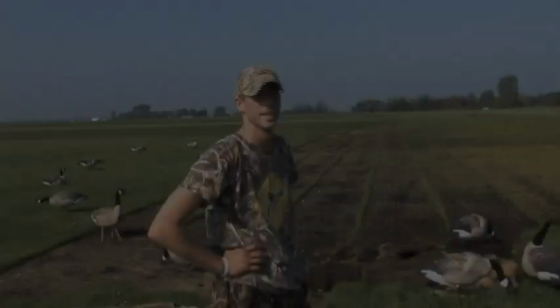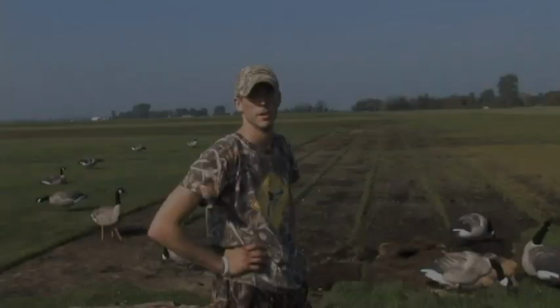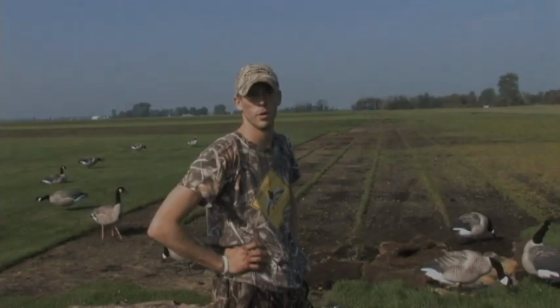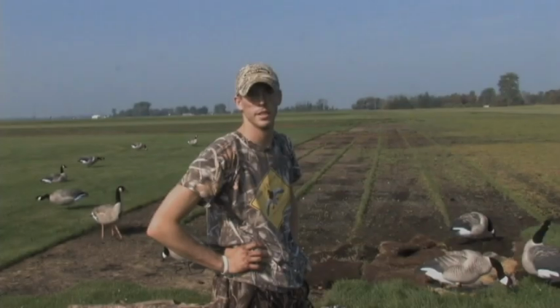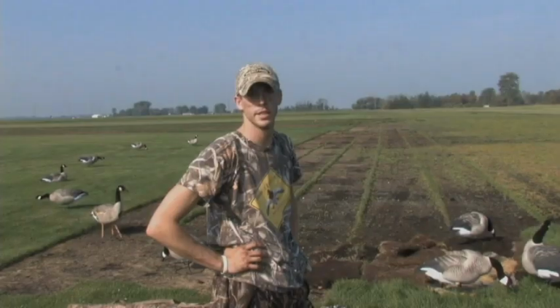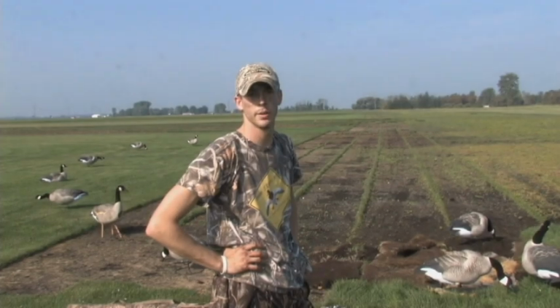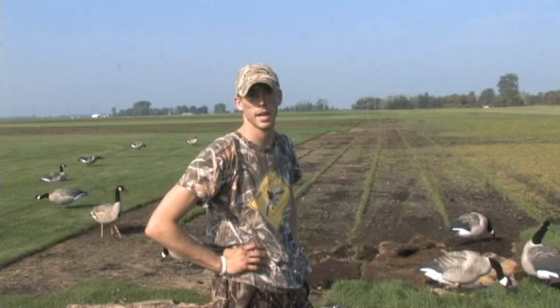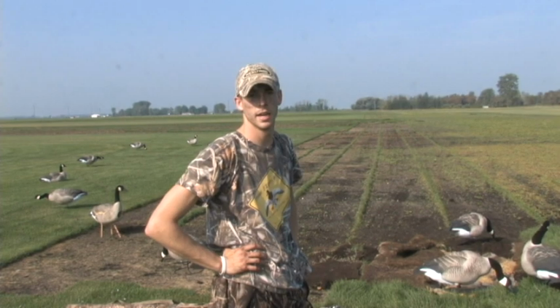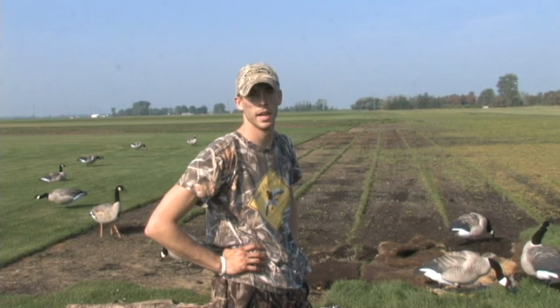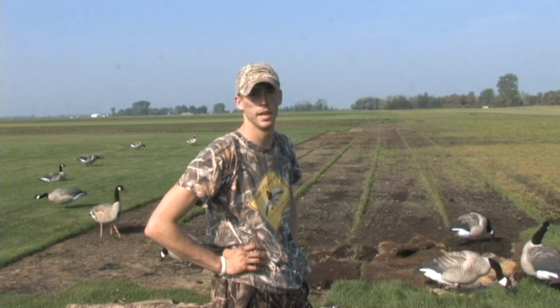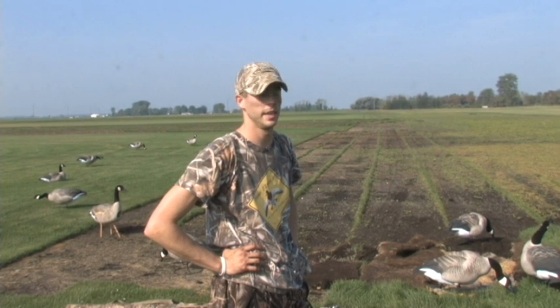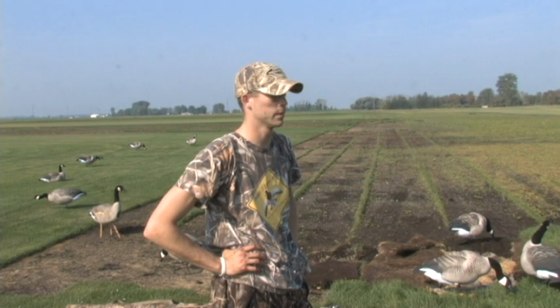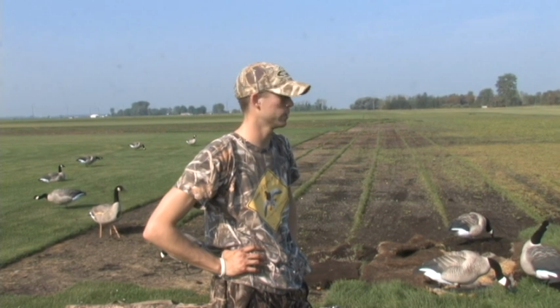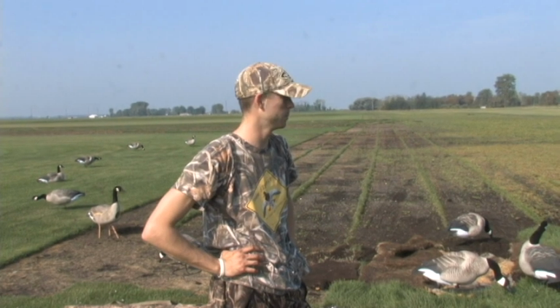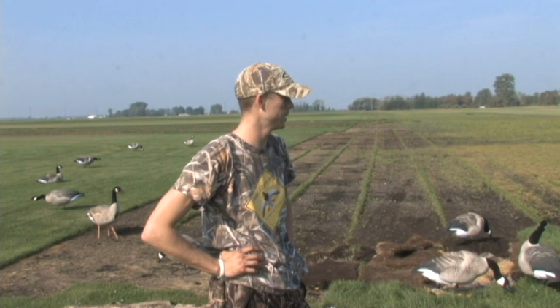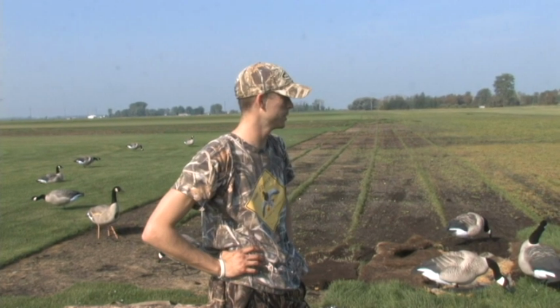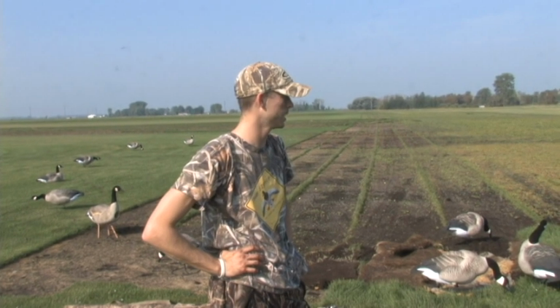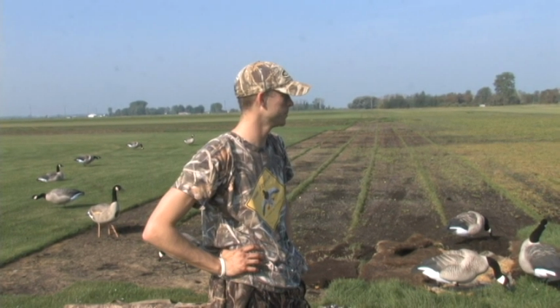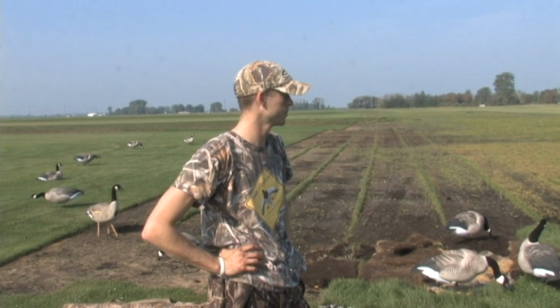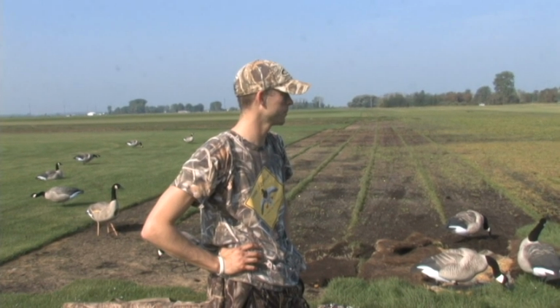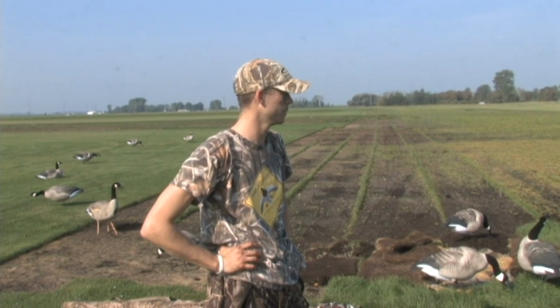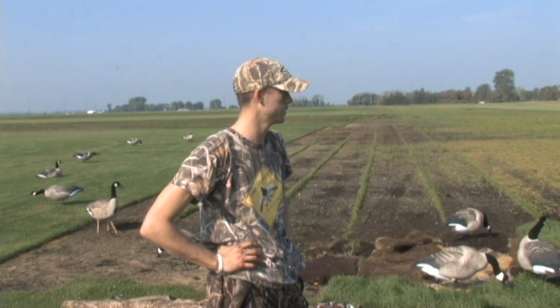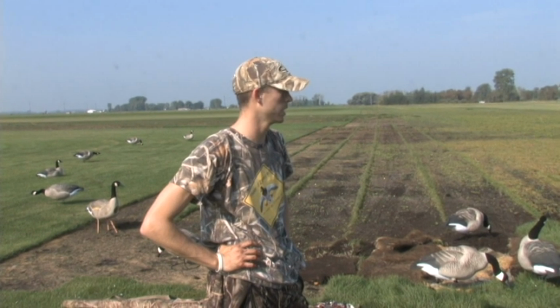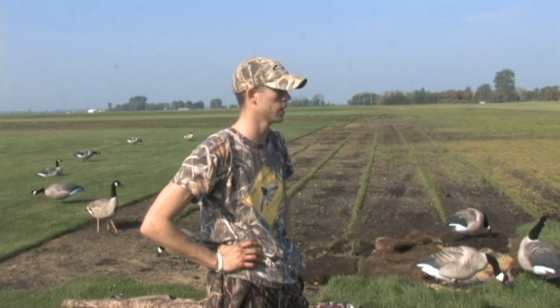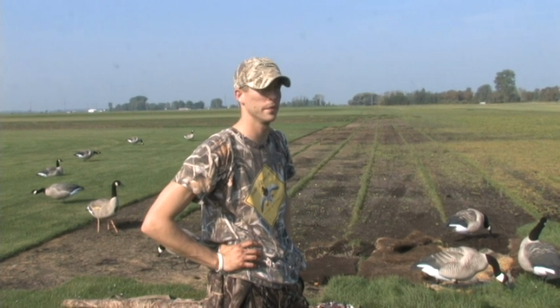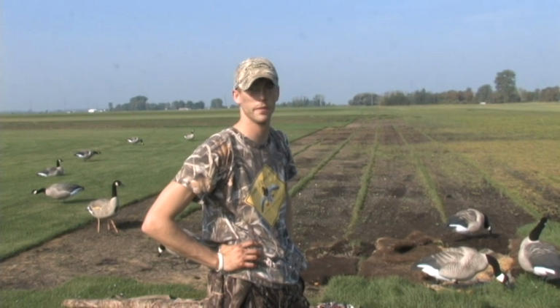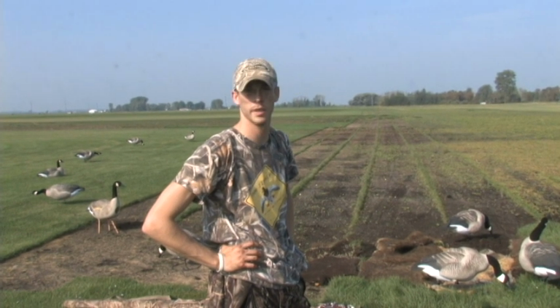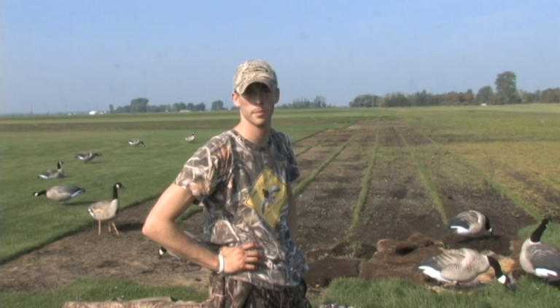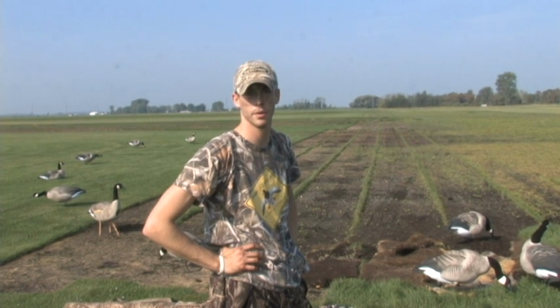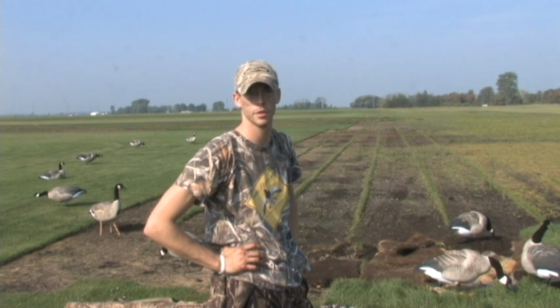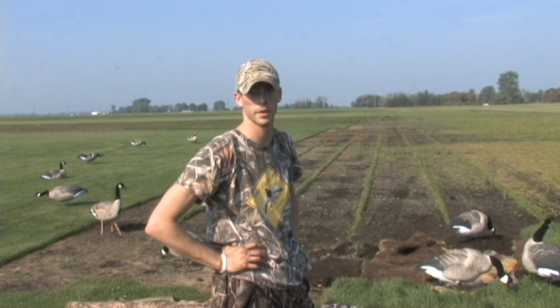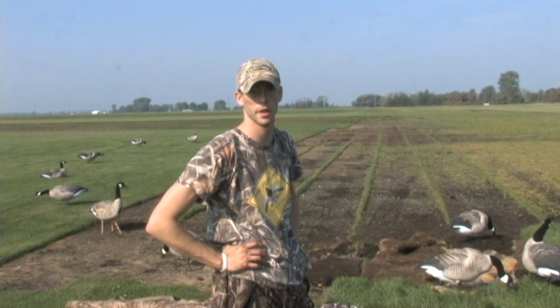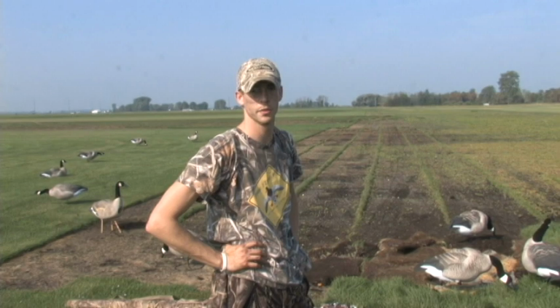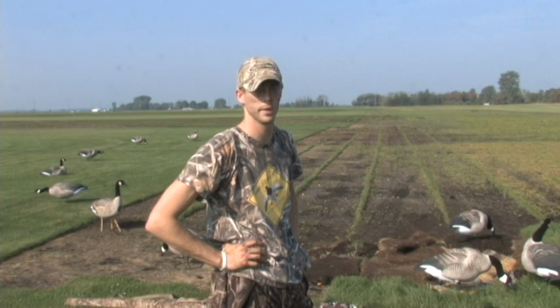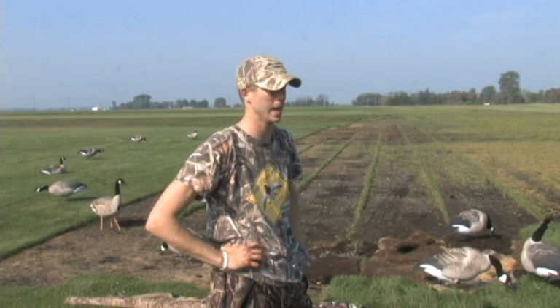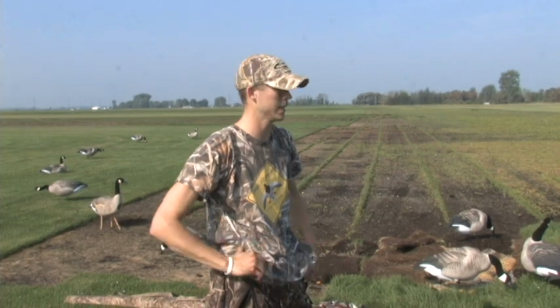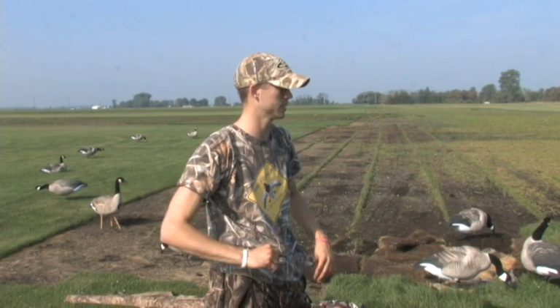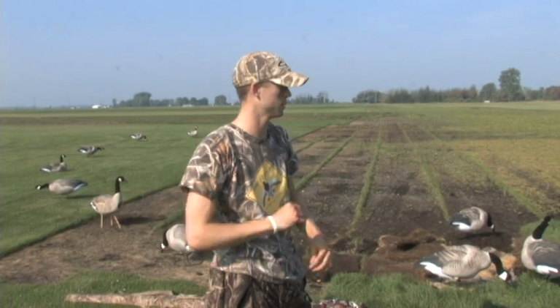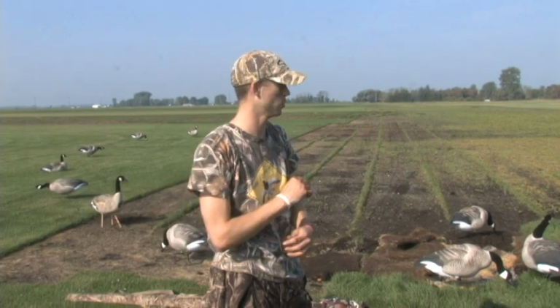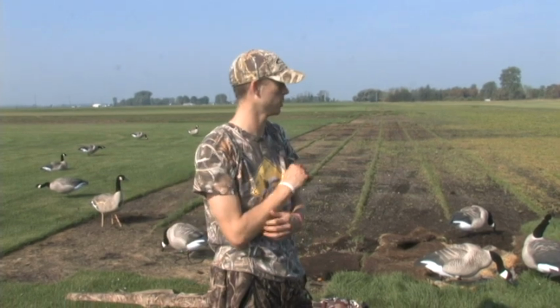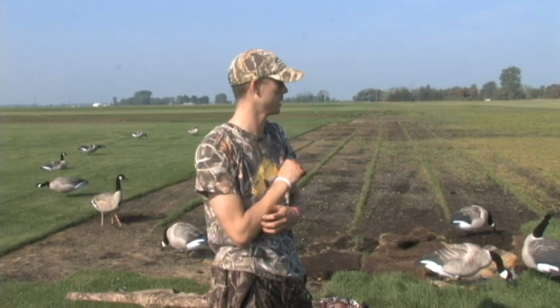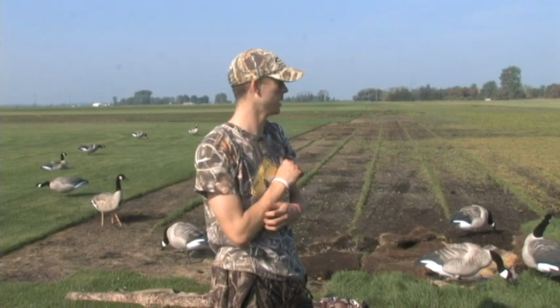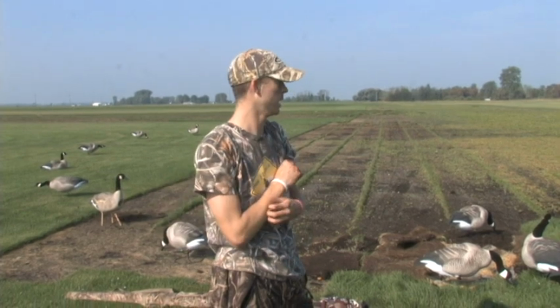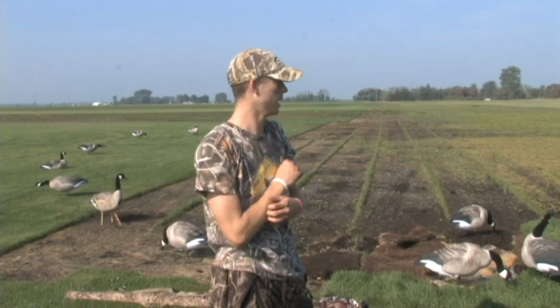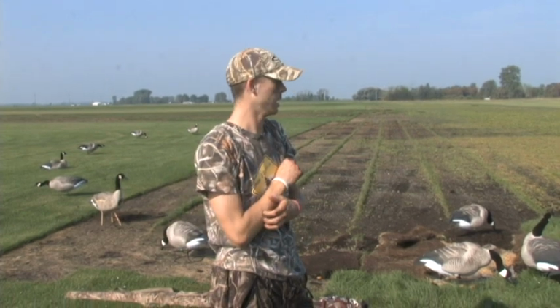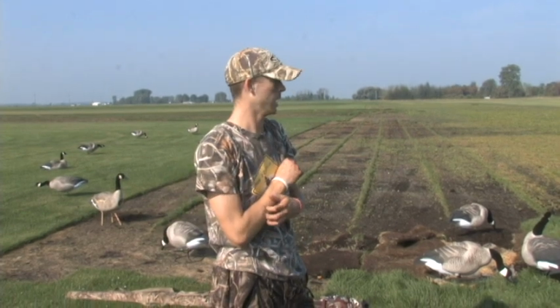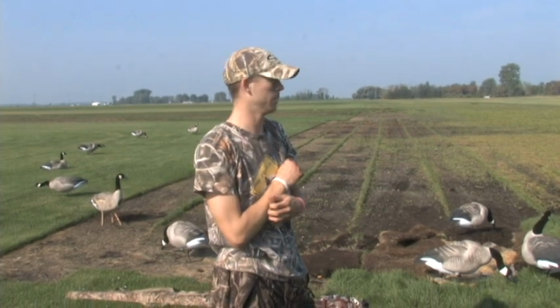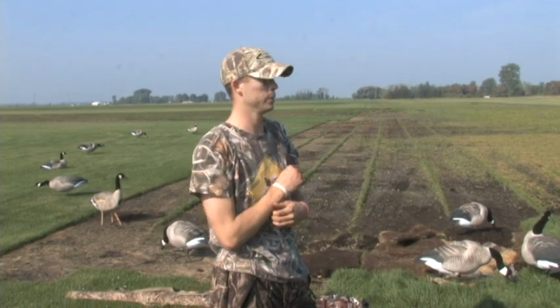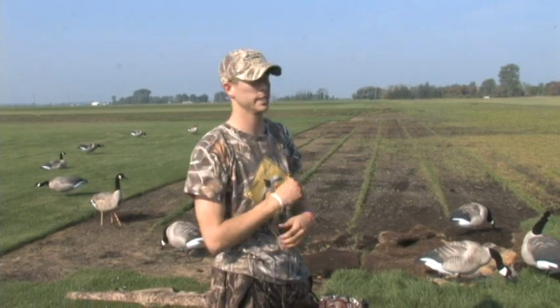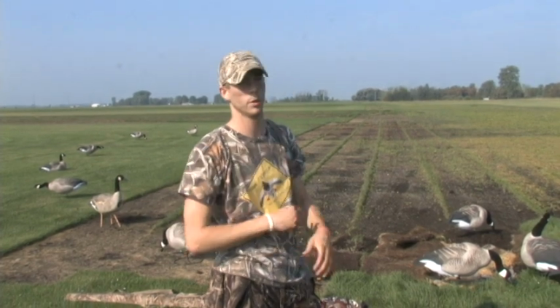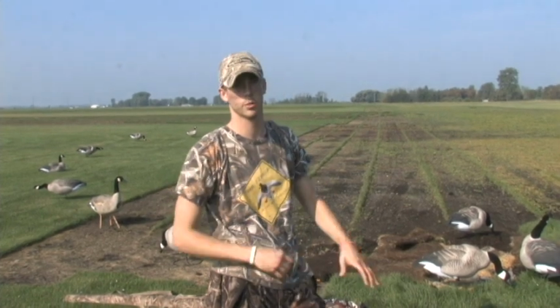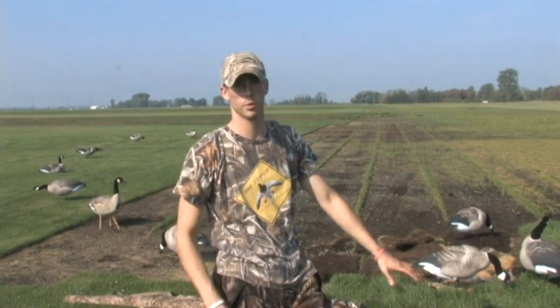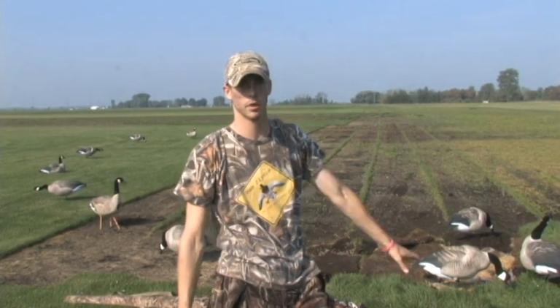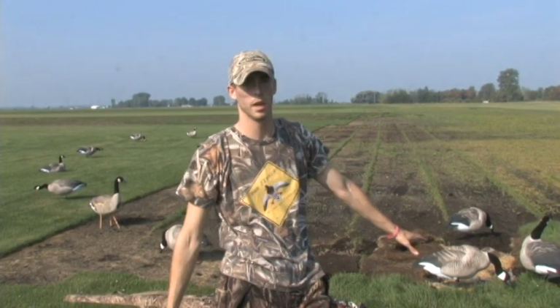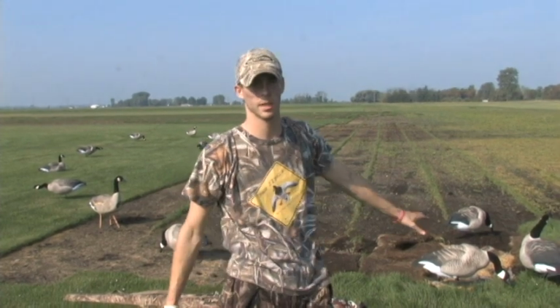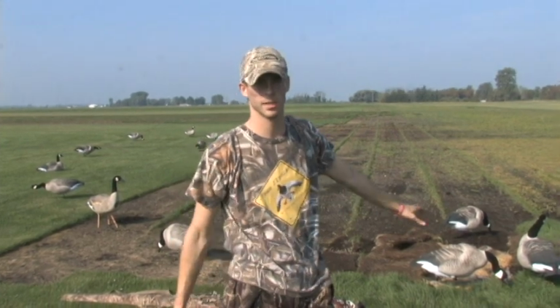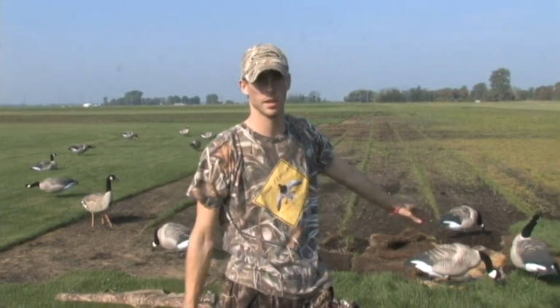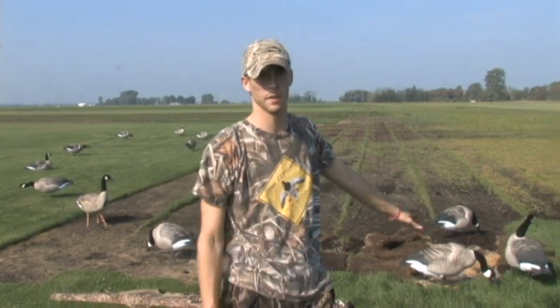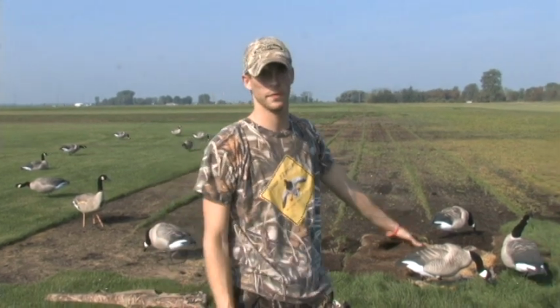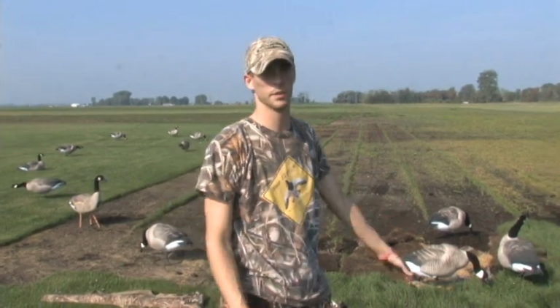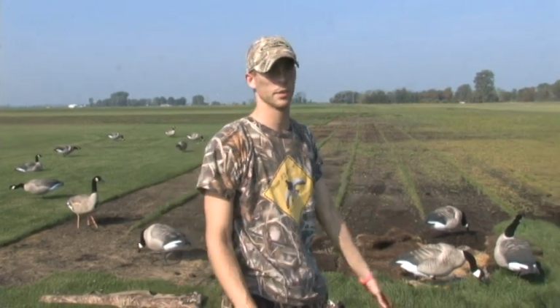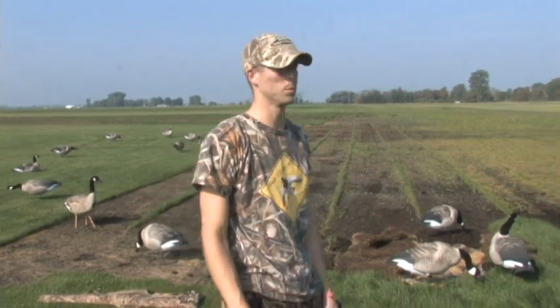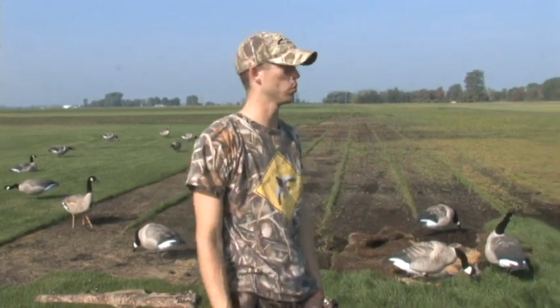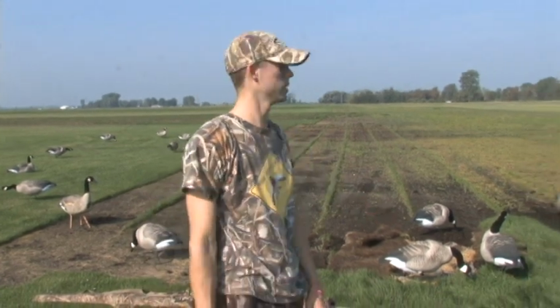We got done hunting here. We're in Michigan. We shot our 15 birds with three guys this morning. We're hunting in a sod field this morning.